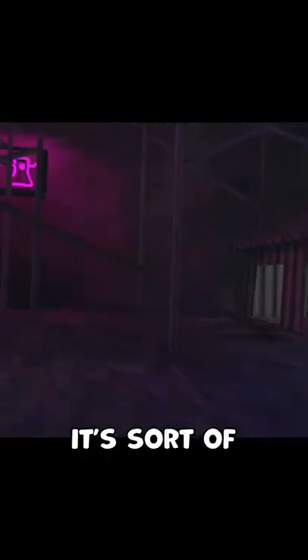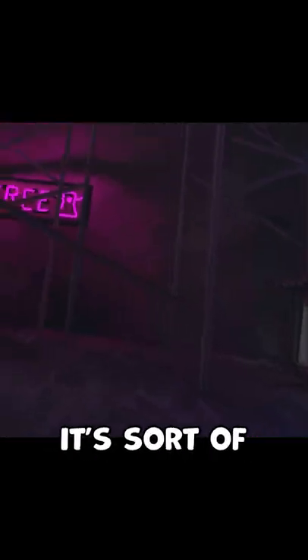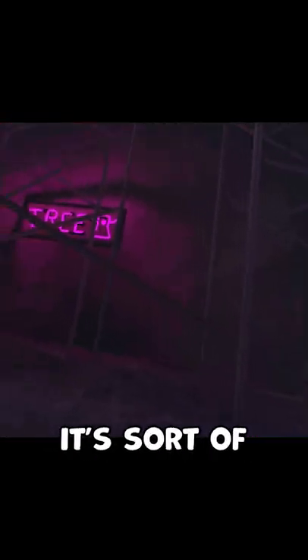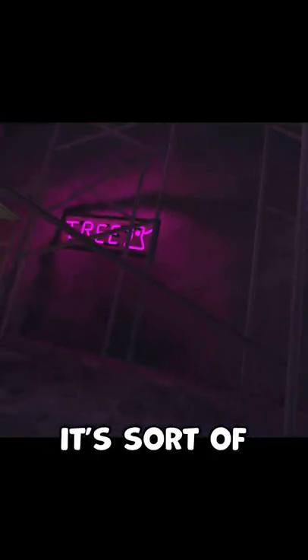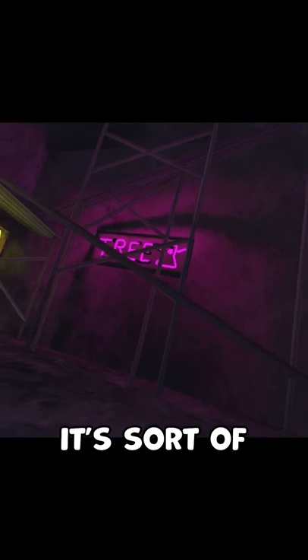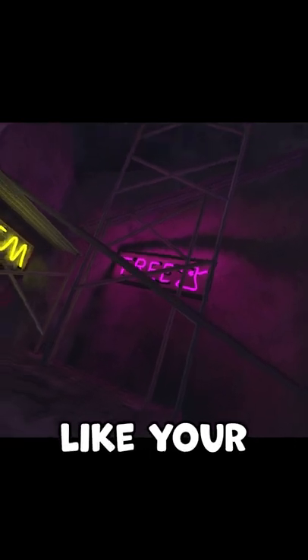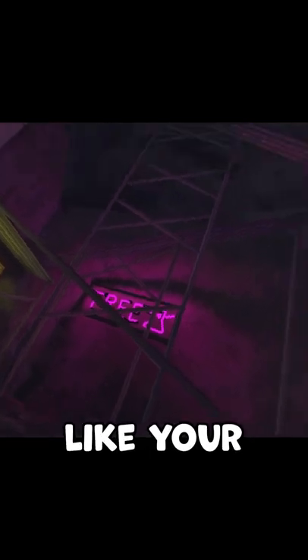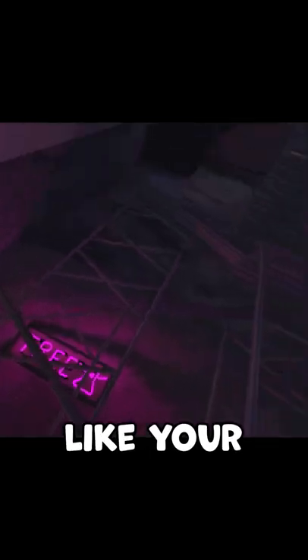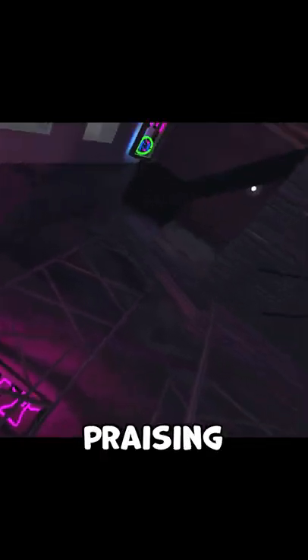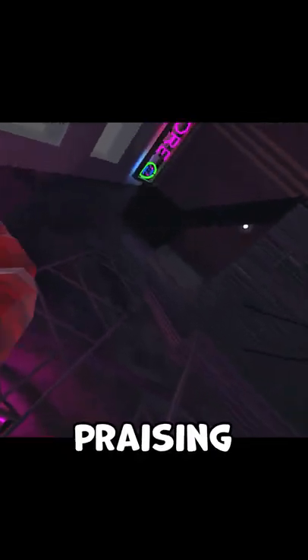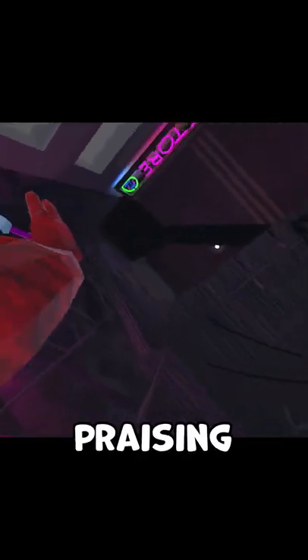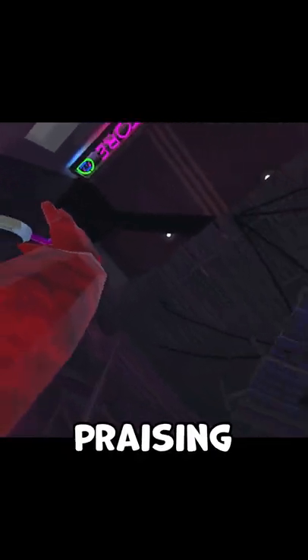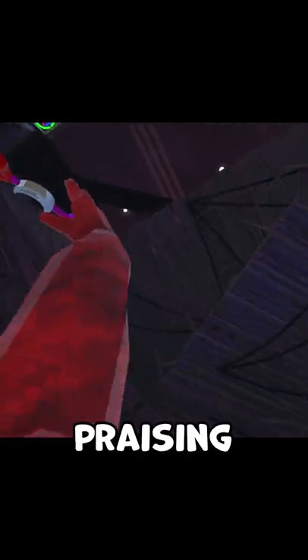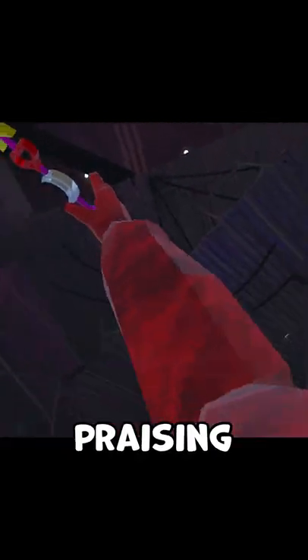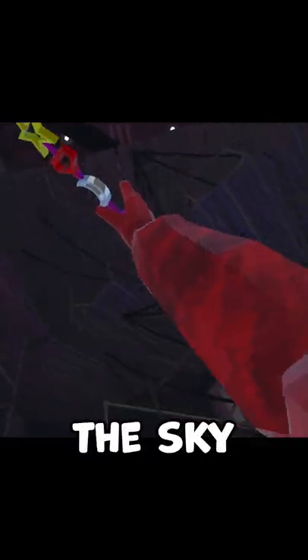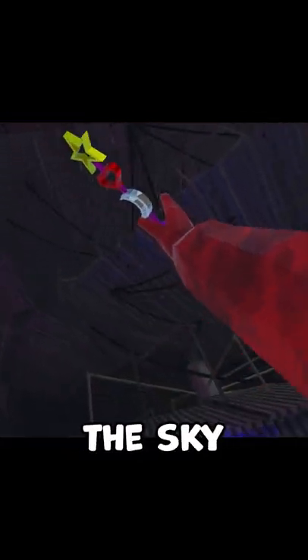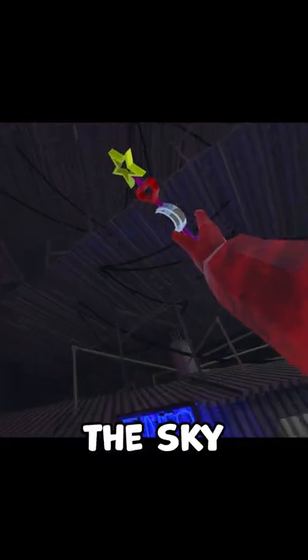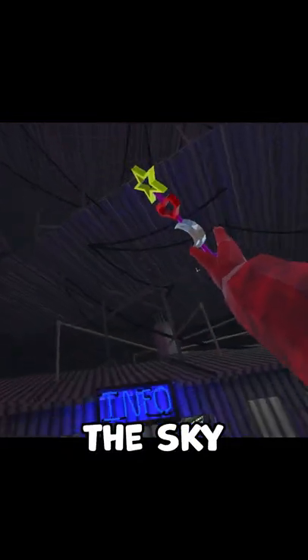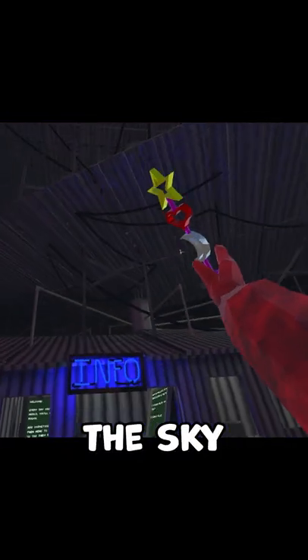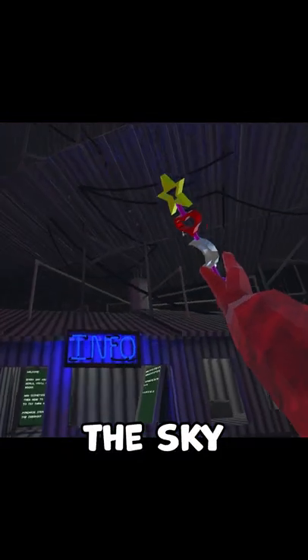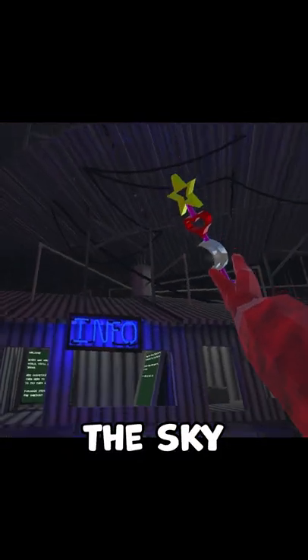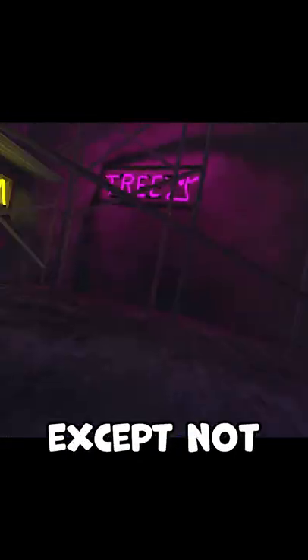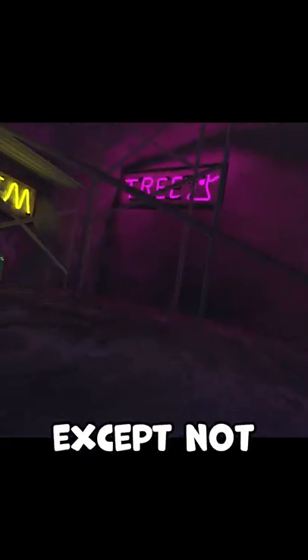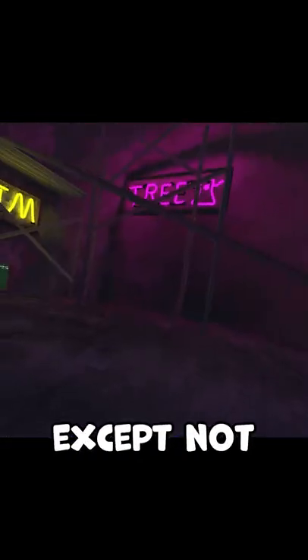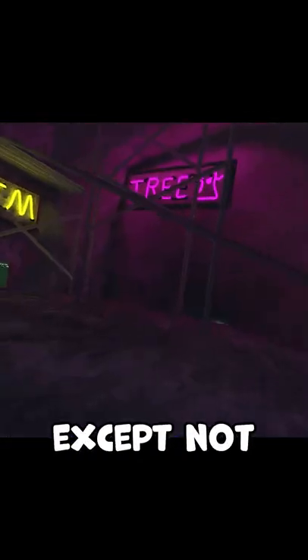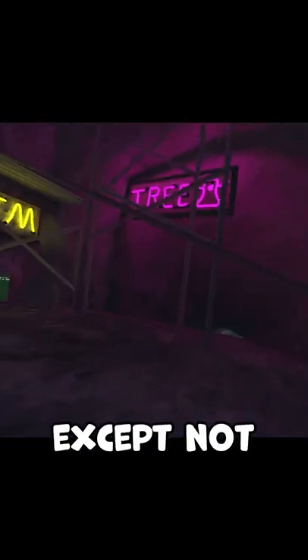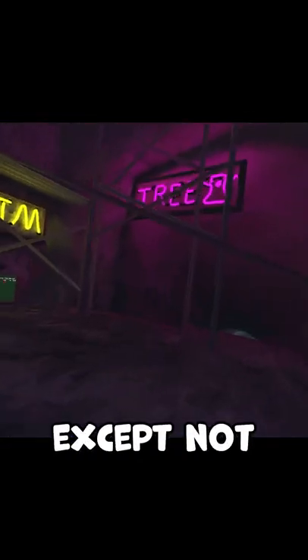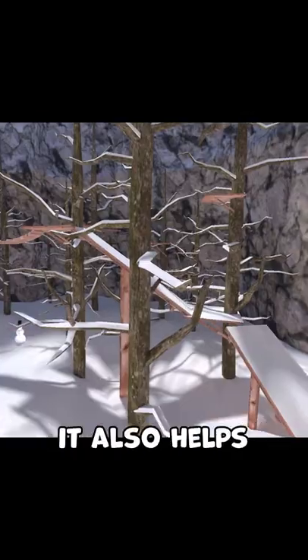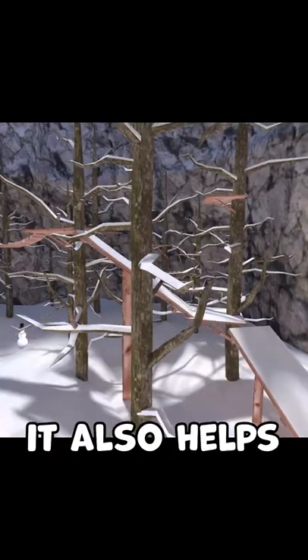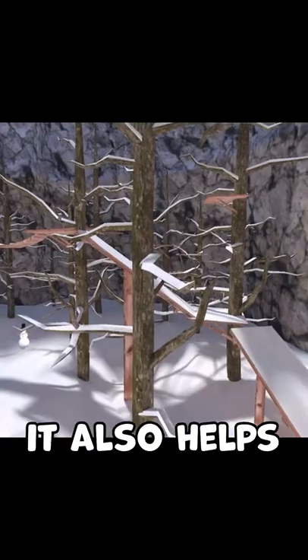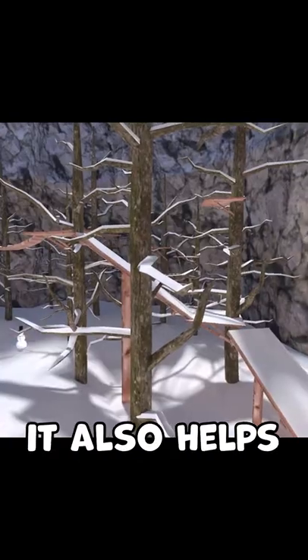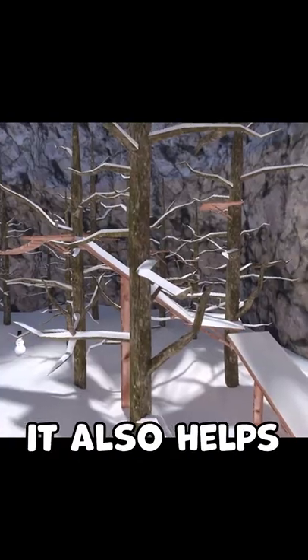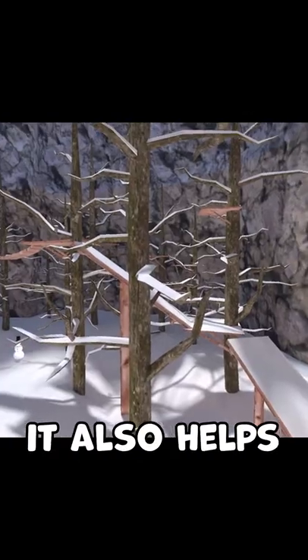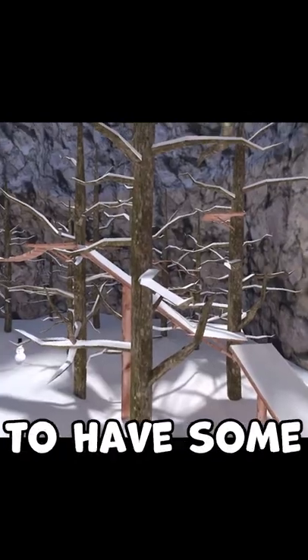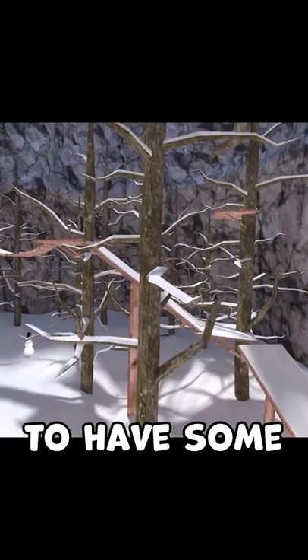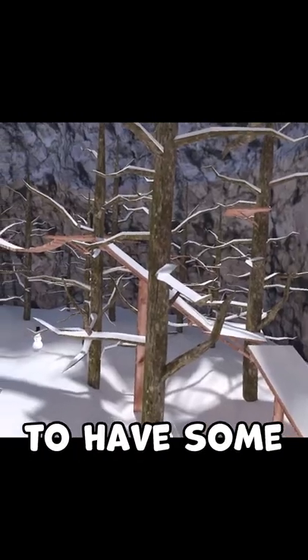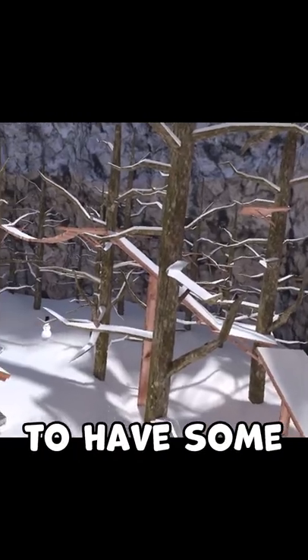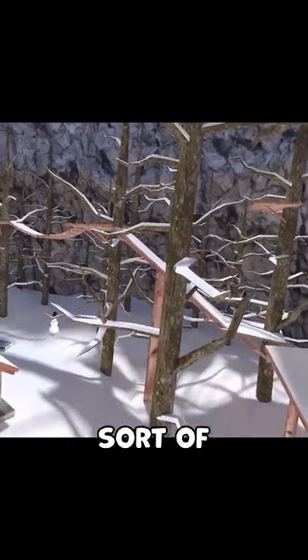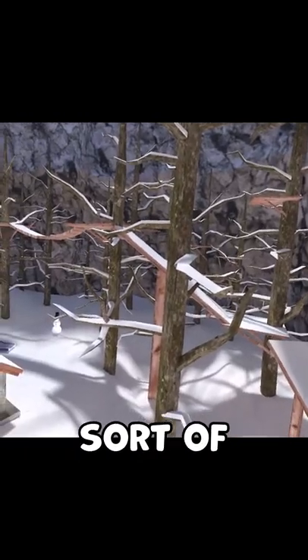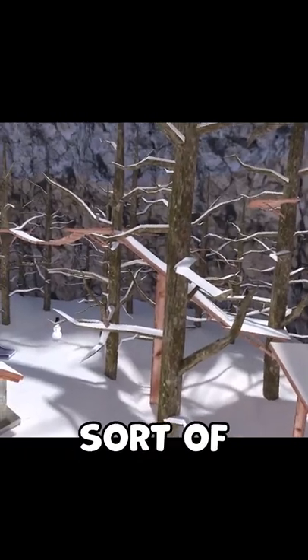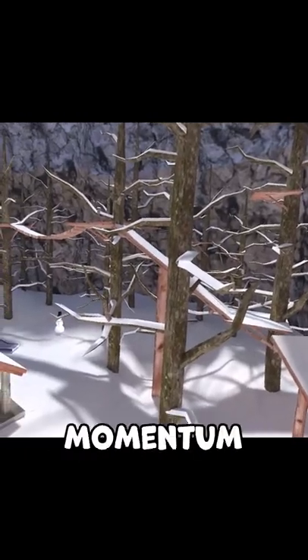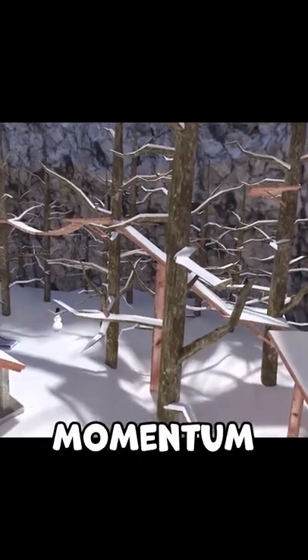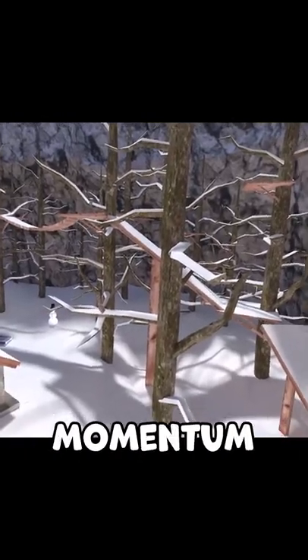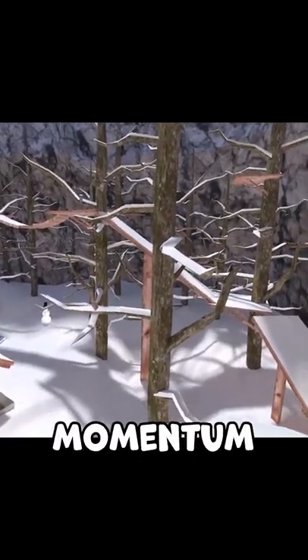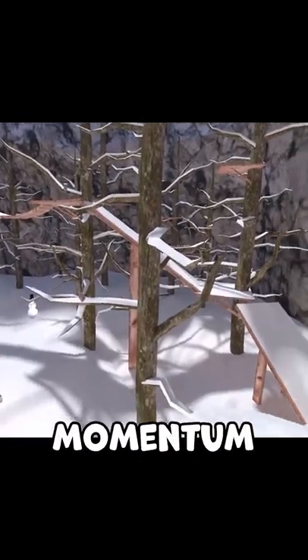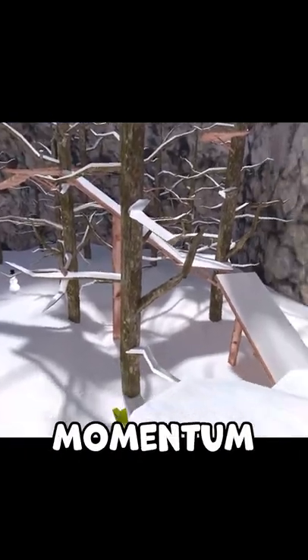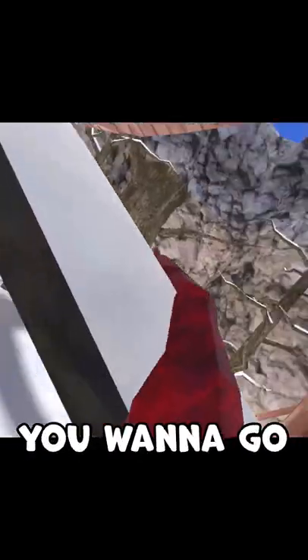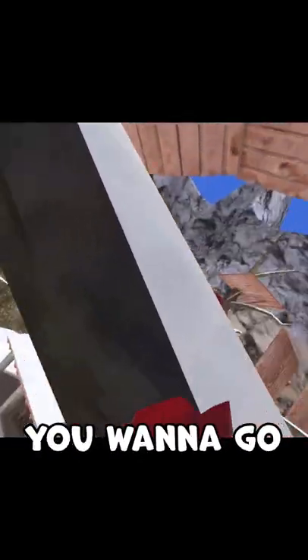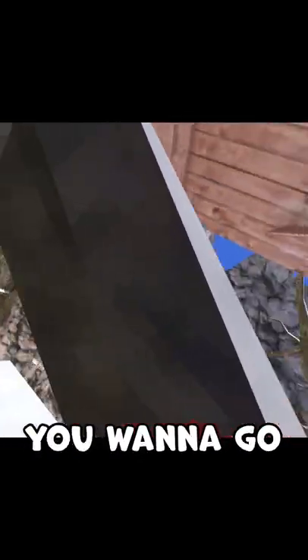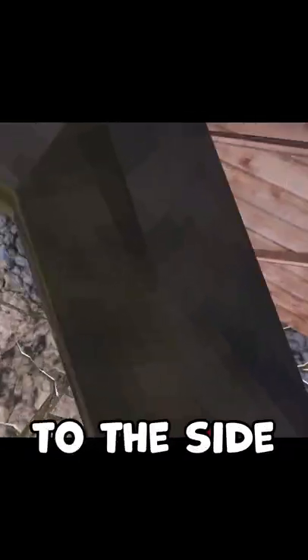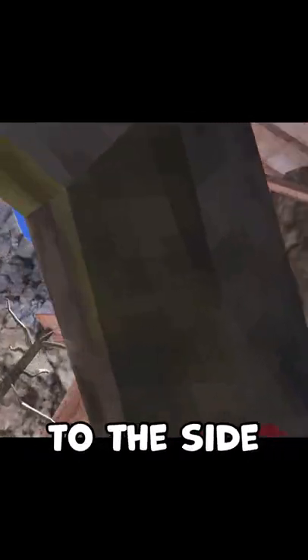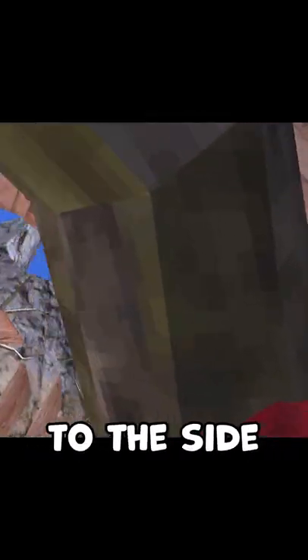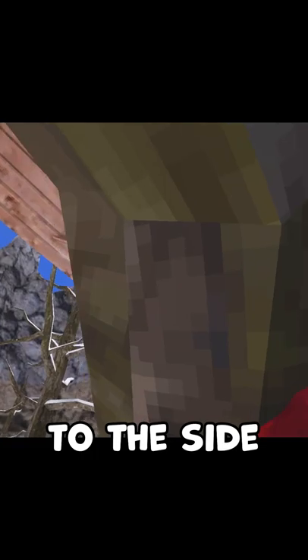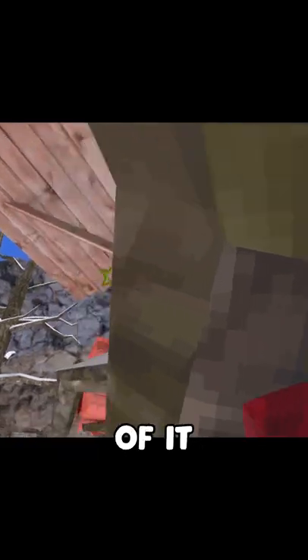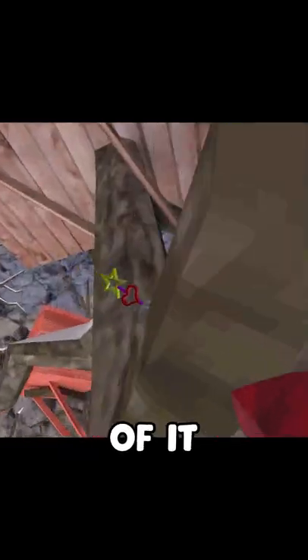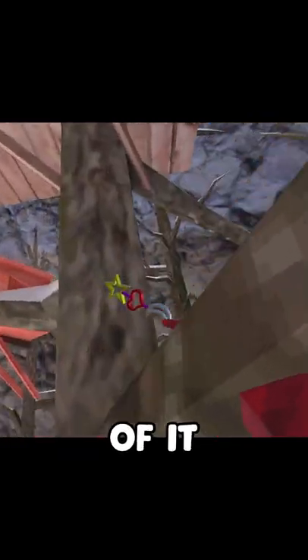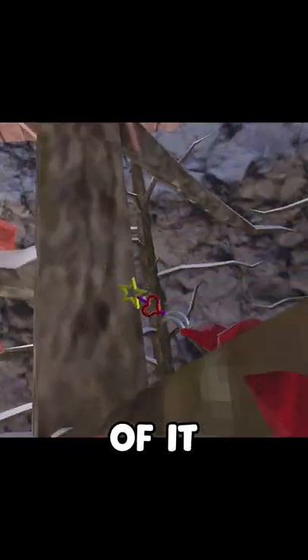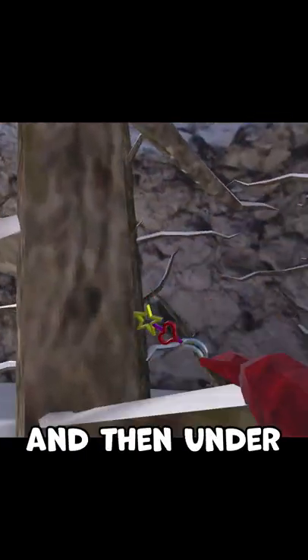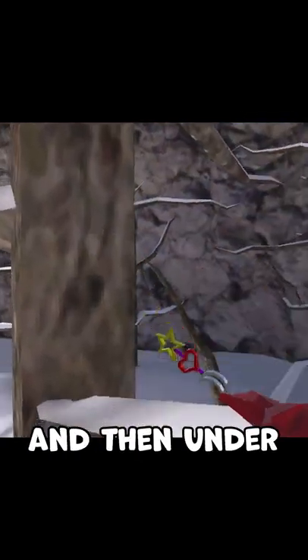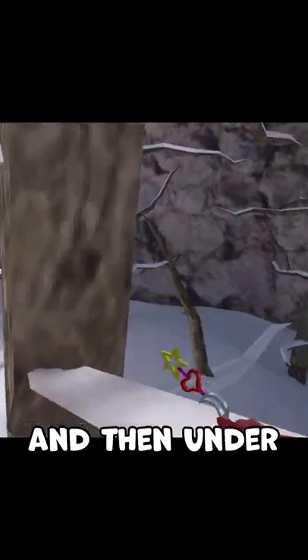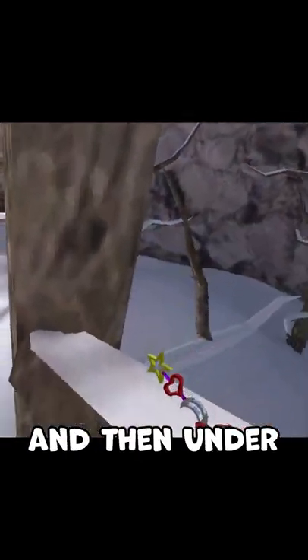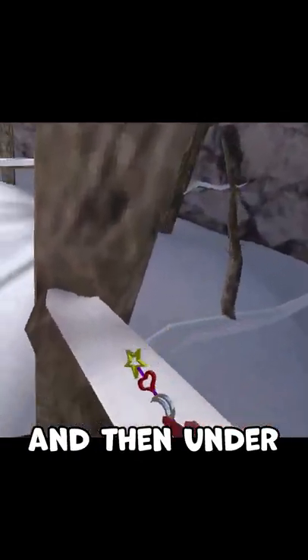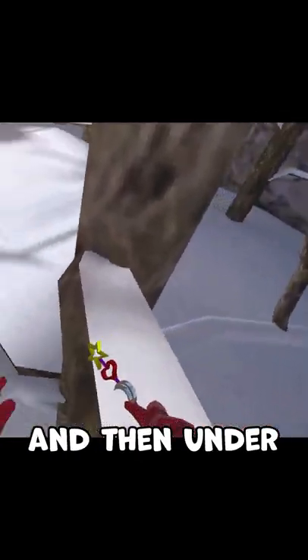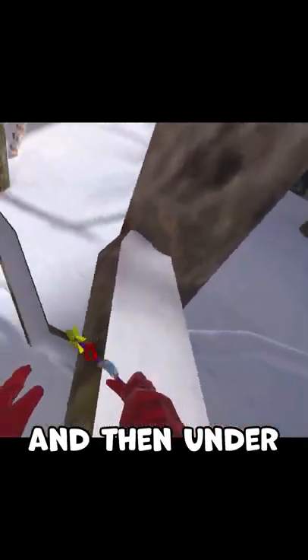It's sort of like you're praising the sky, except not. It also helps to have some sort of momentum — you wanna go to the side of it, and then under.